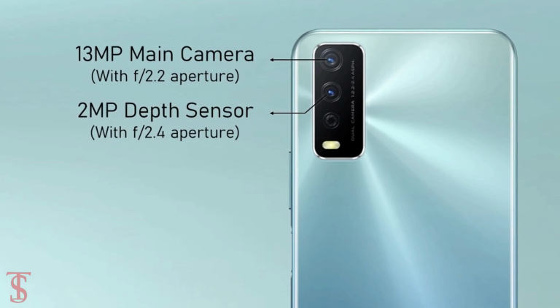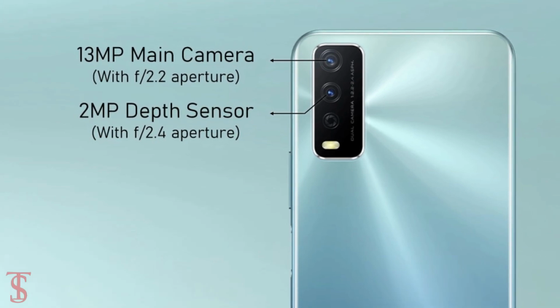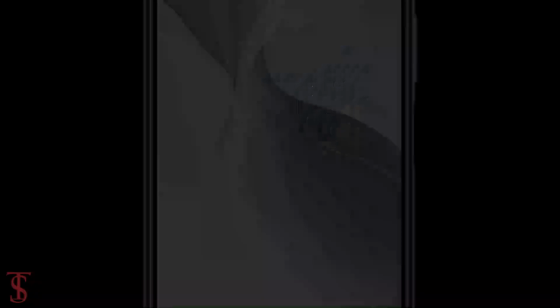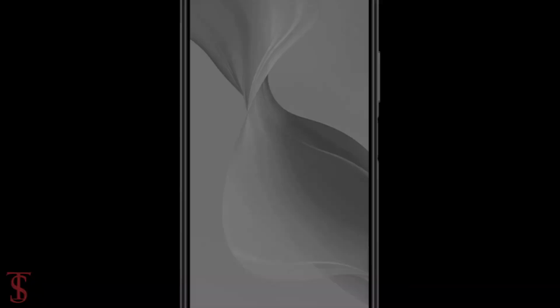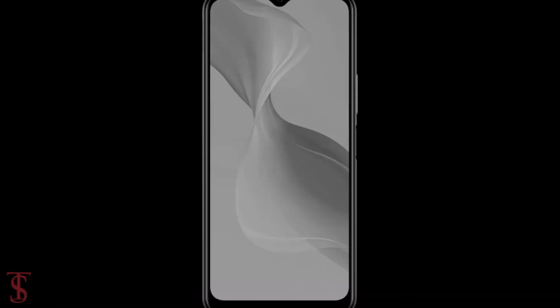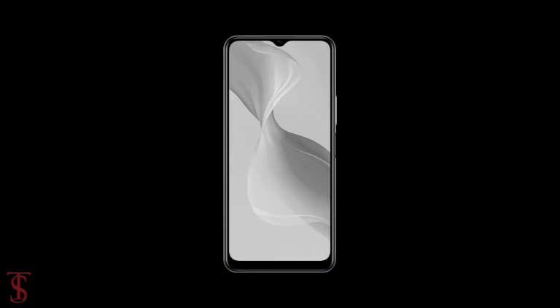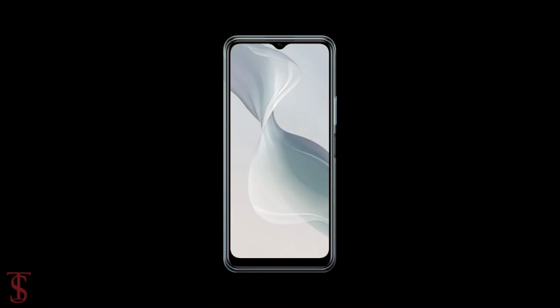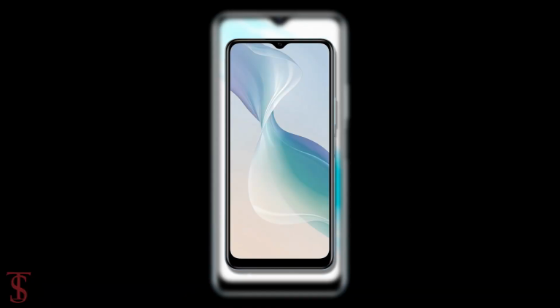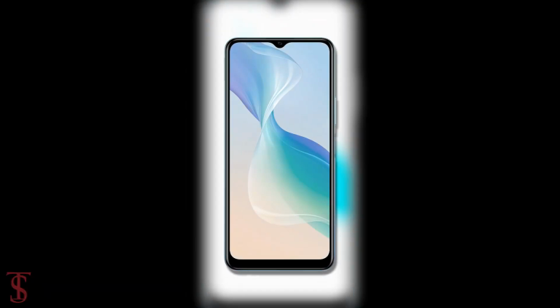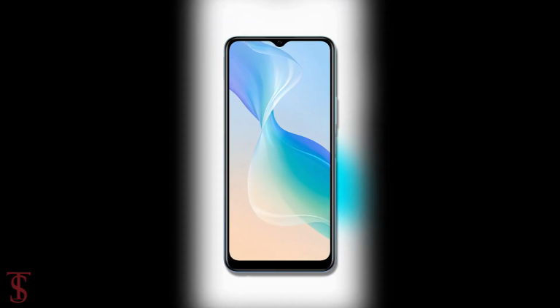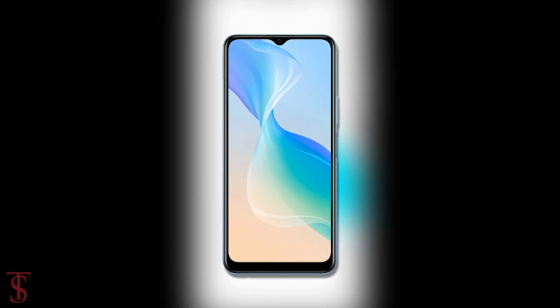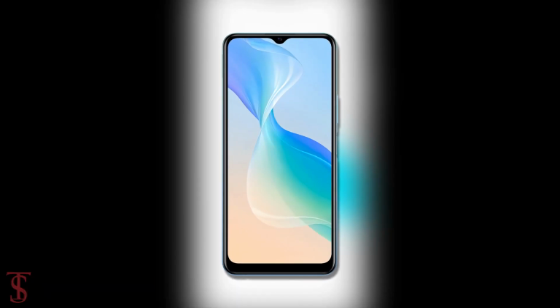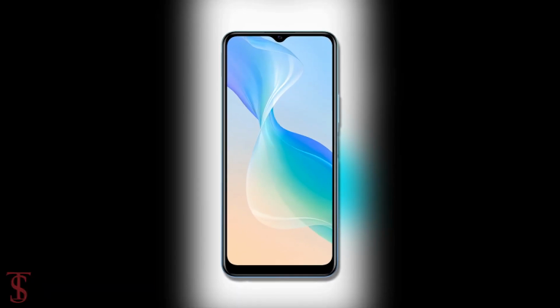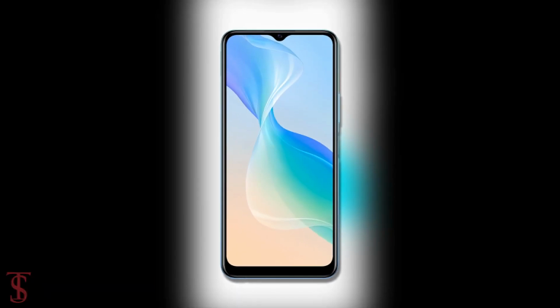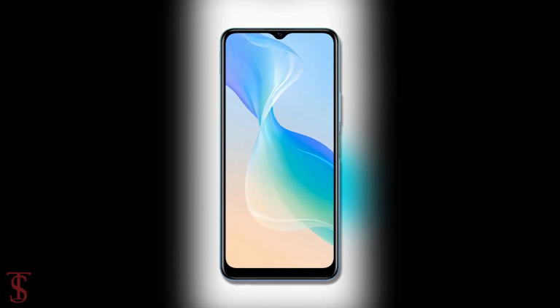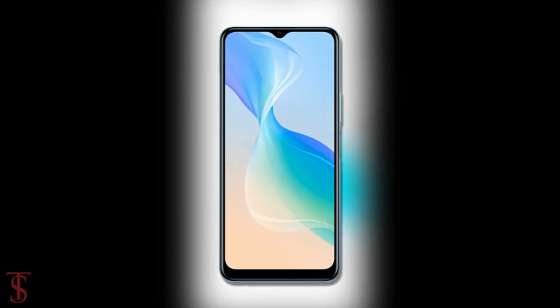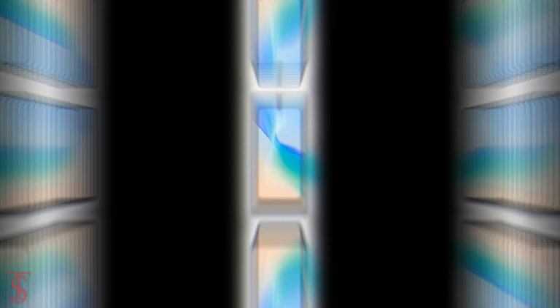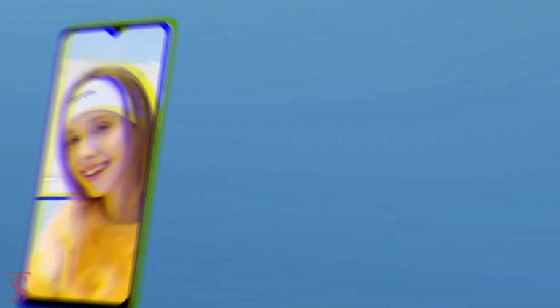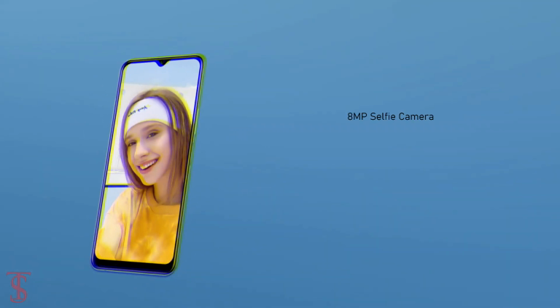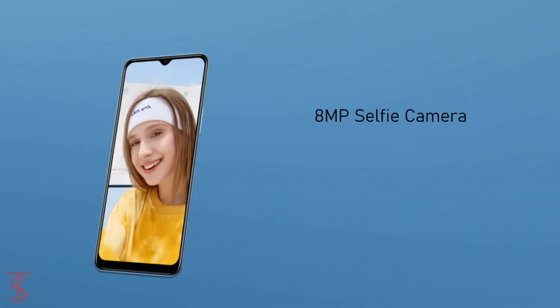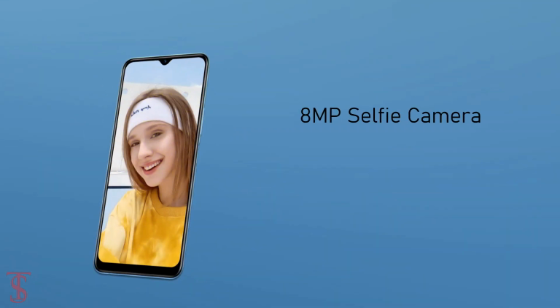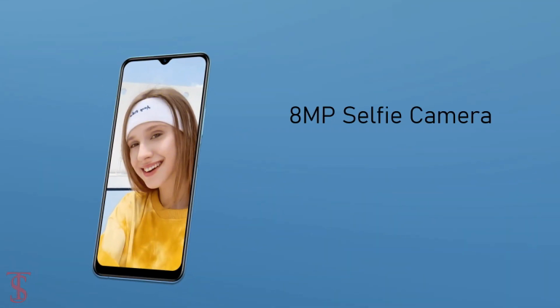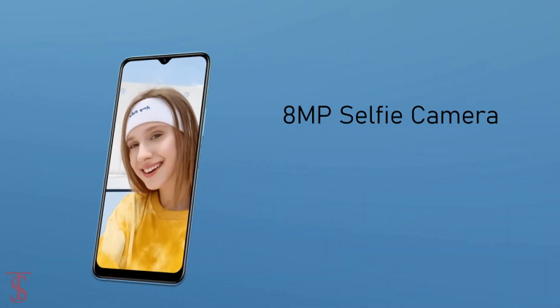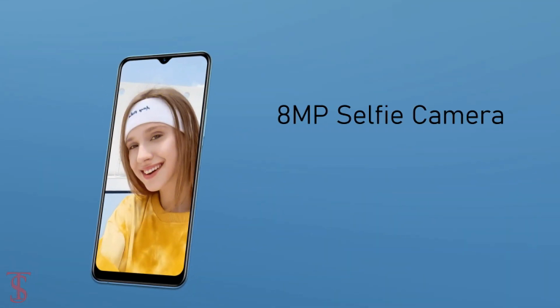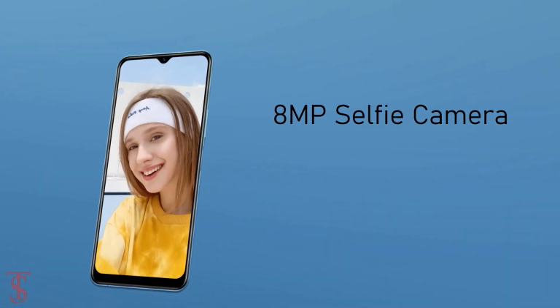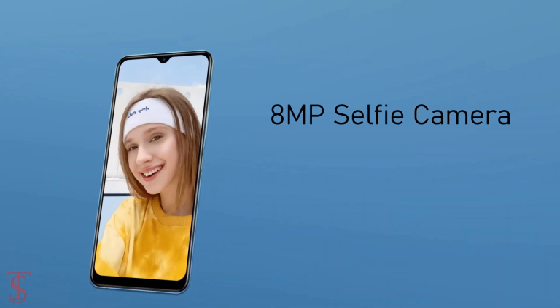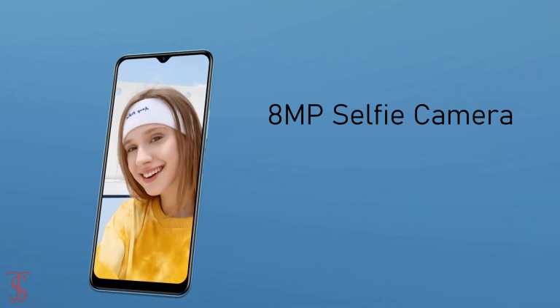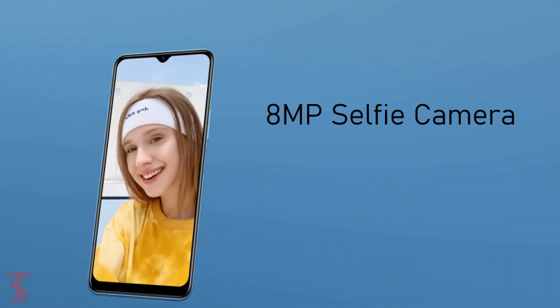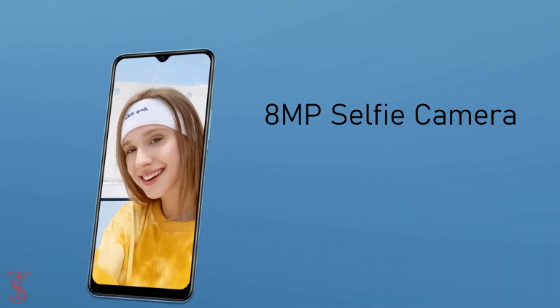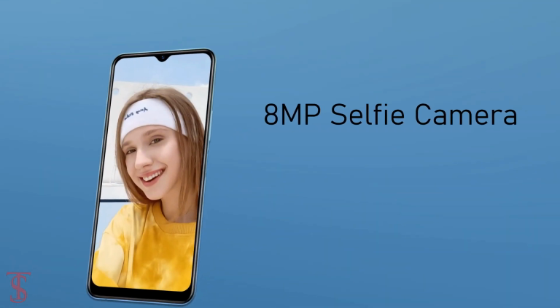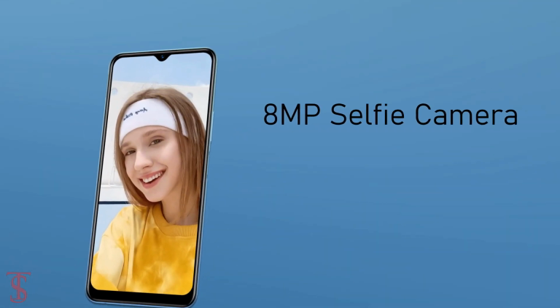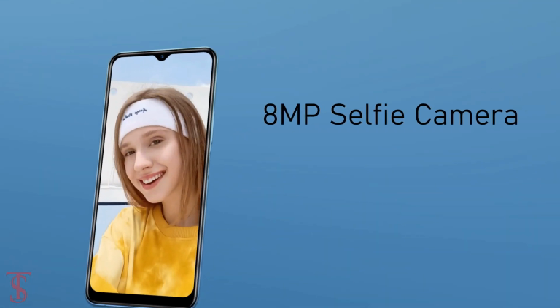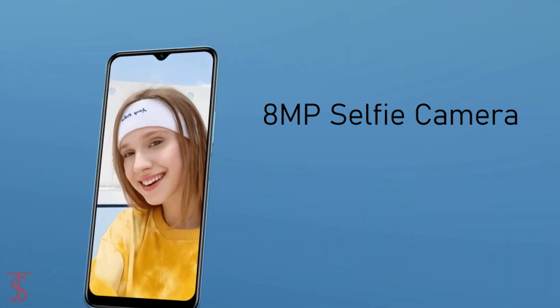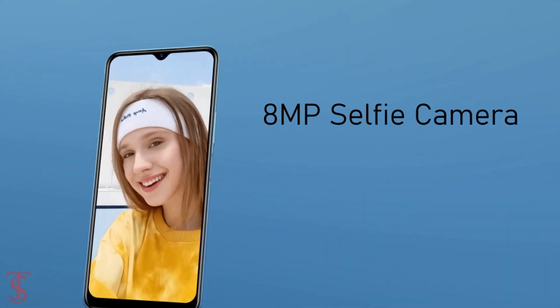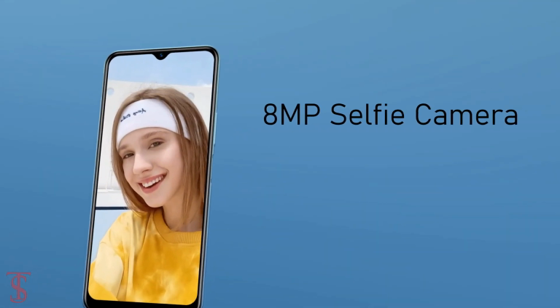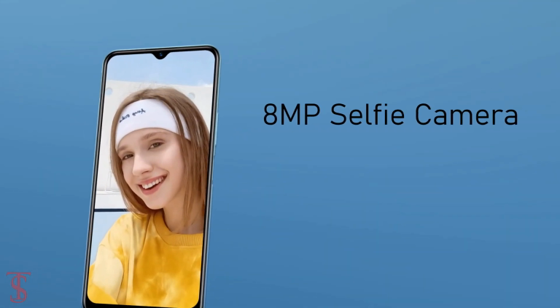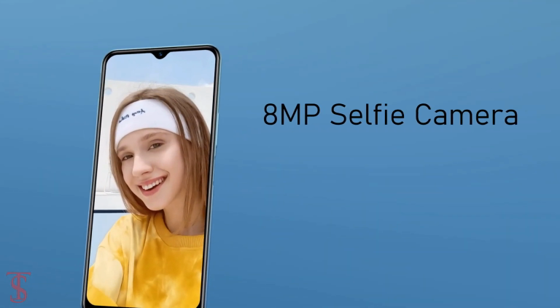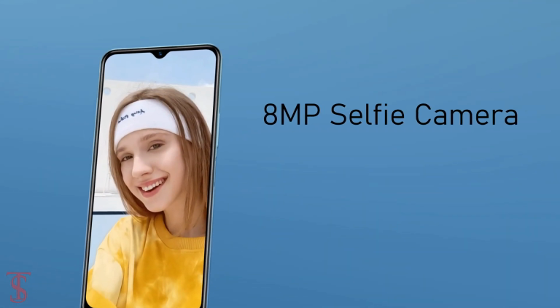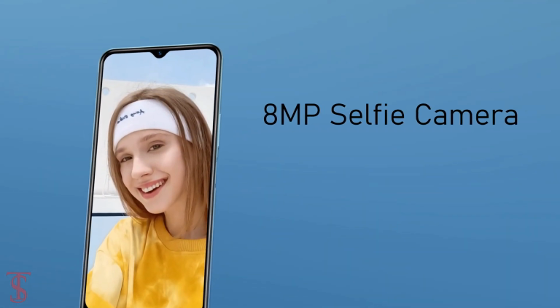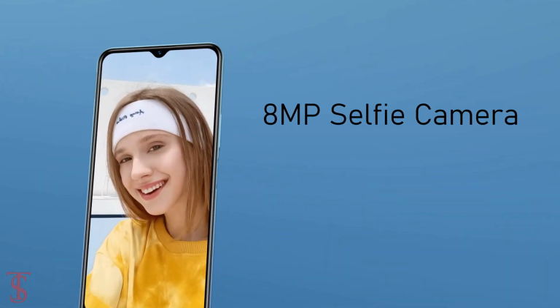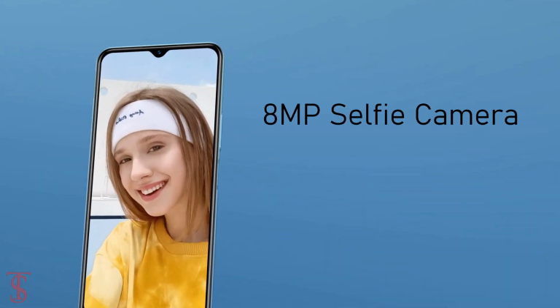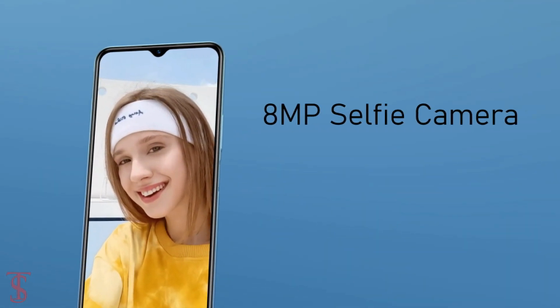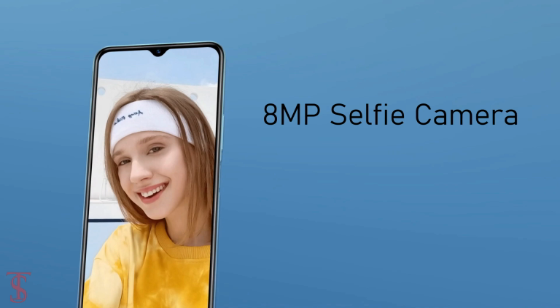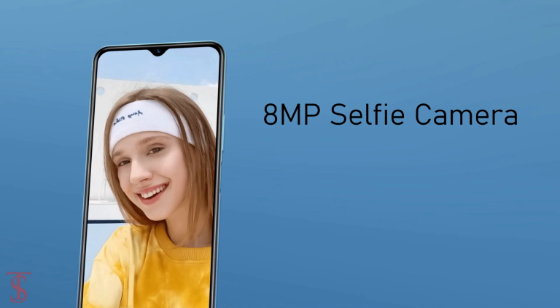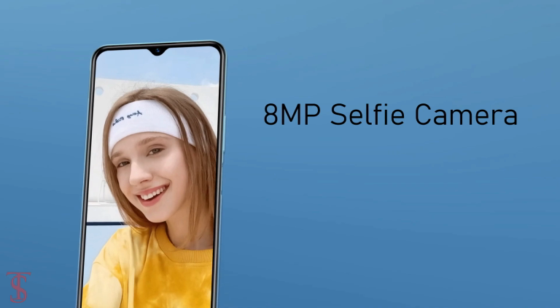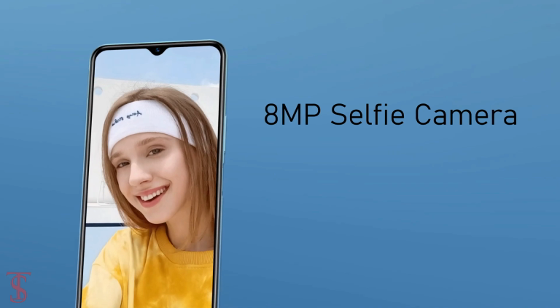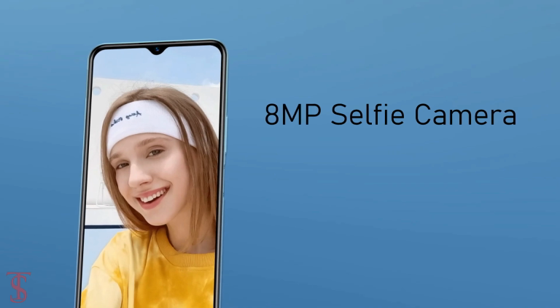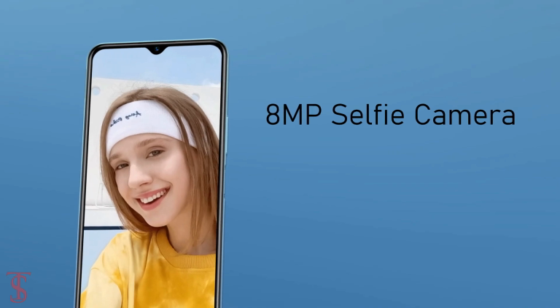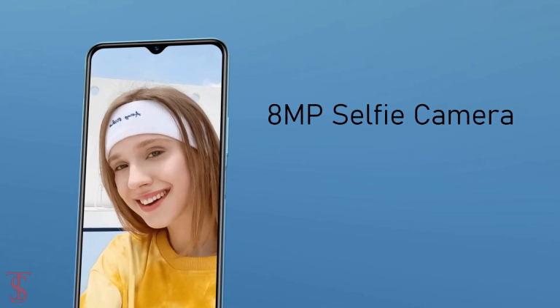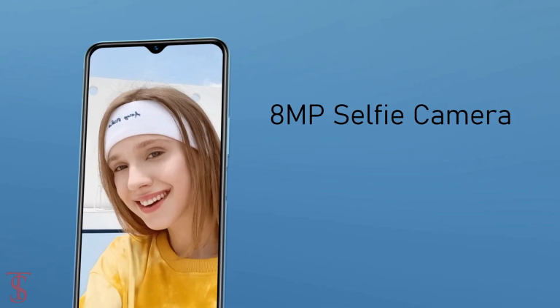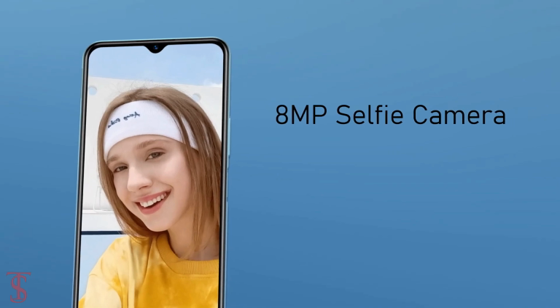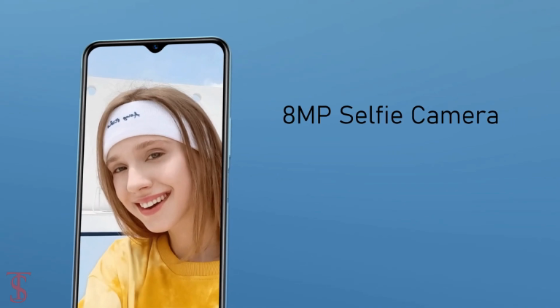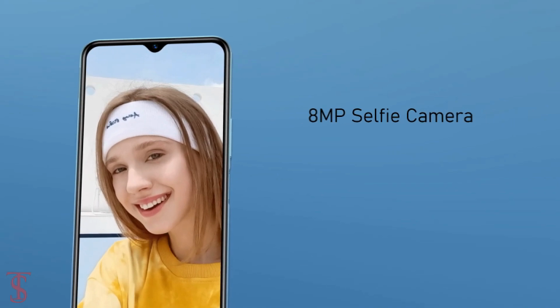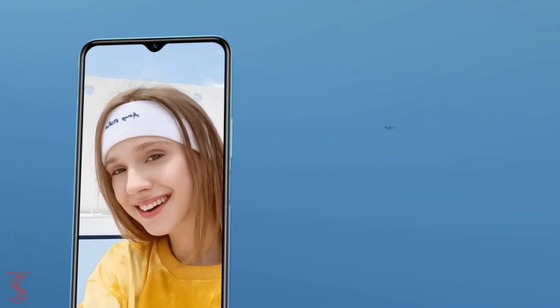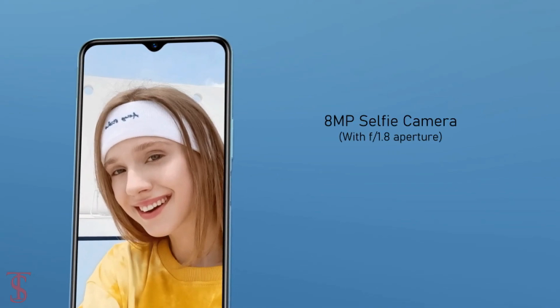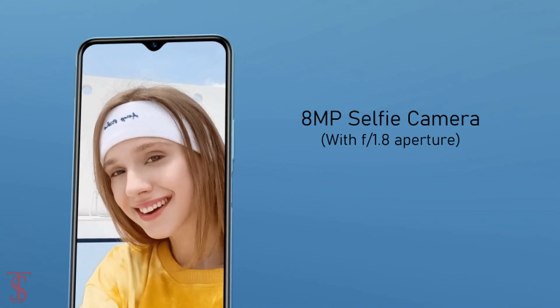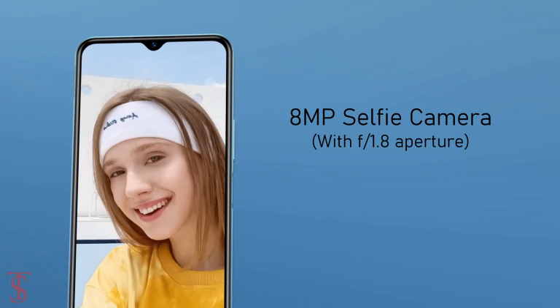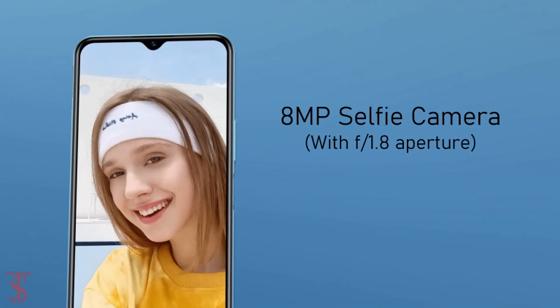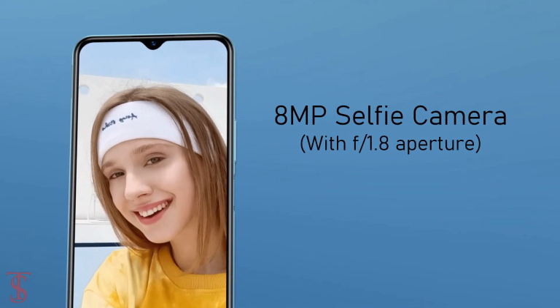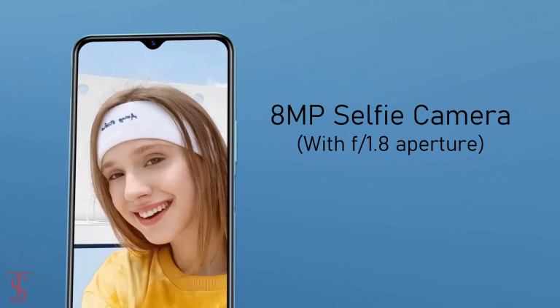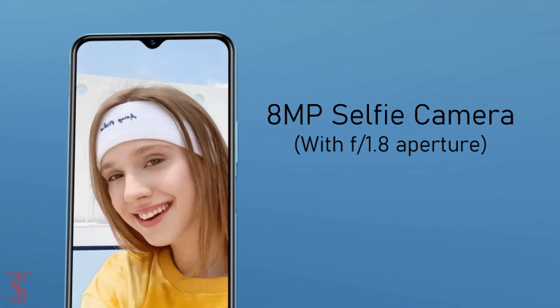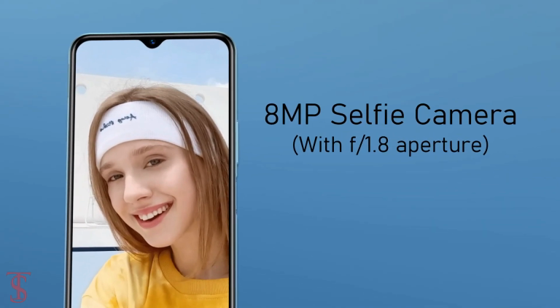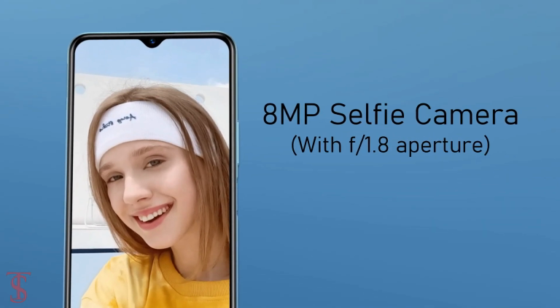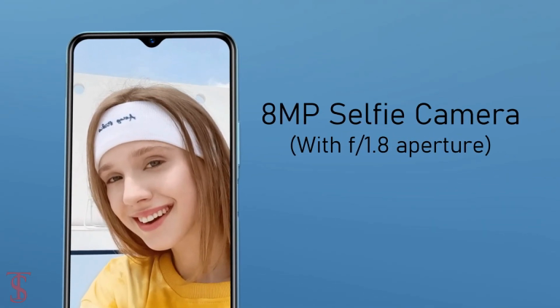At the front, it has an 8MP selfie camera under the waterdrop notch at the top center with f/1.8 aperture.